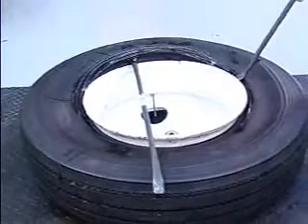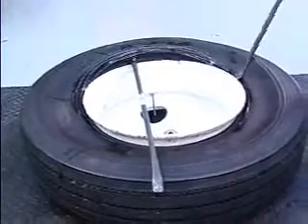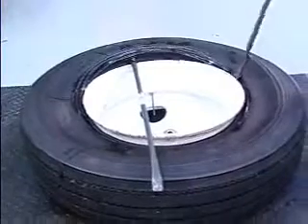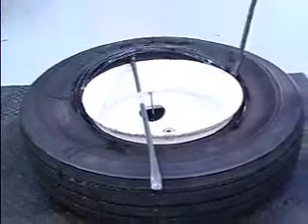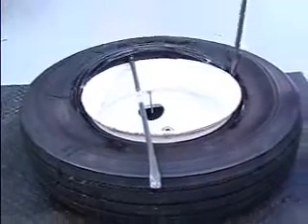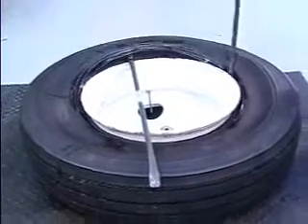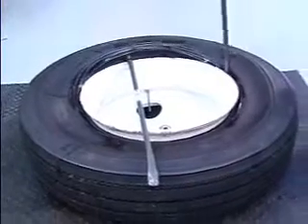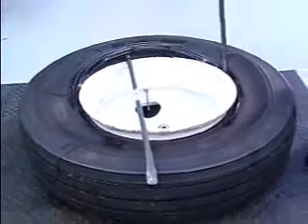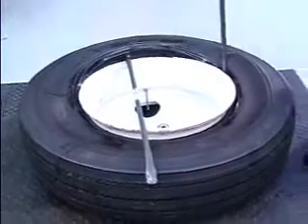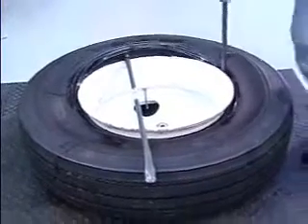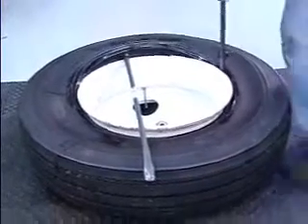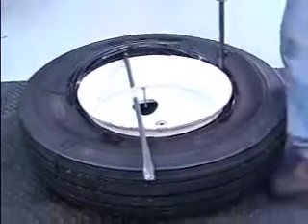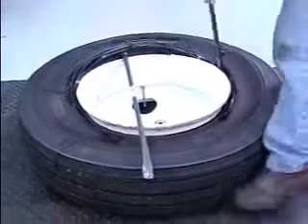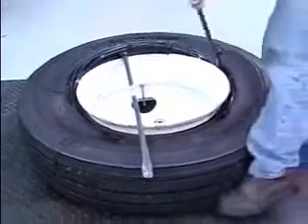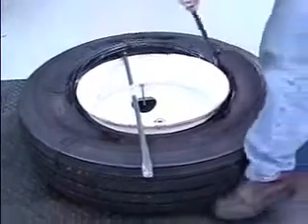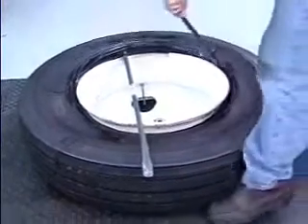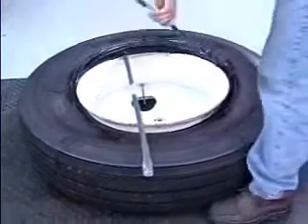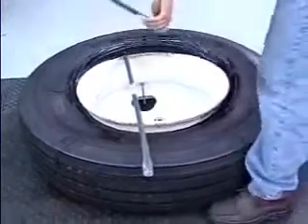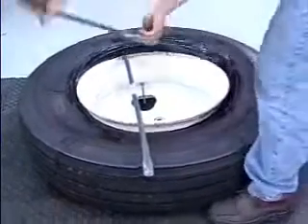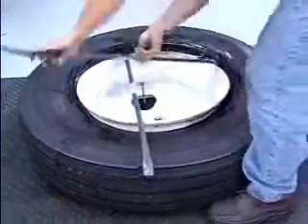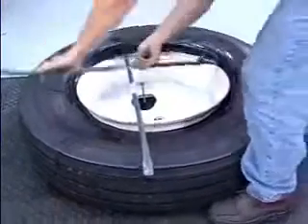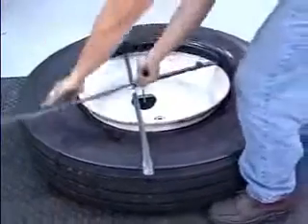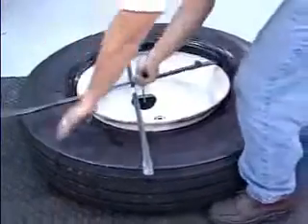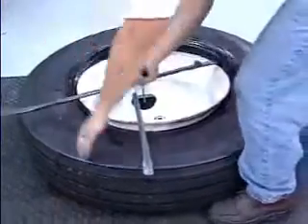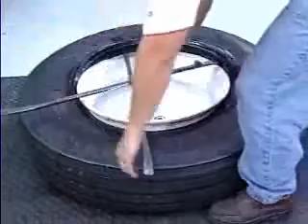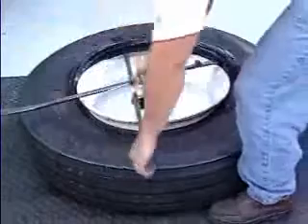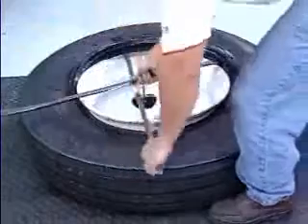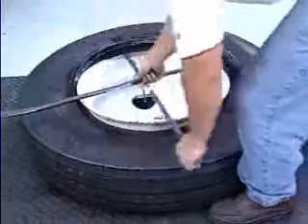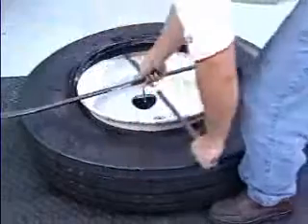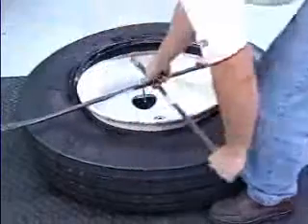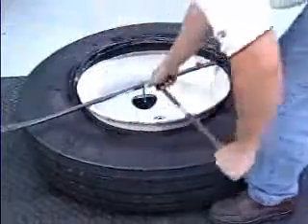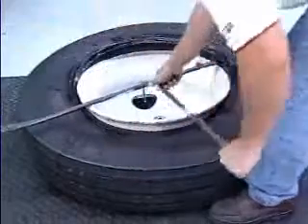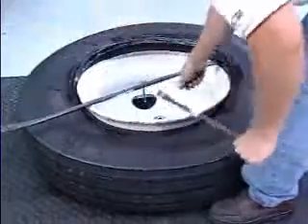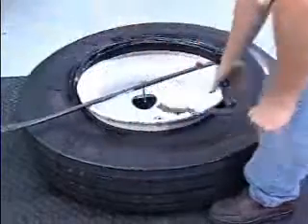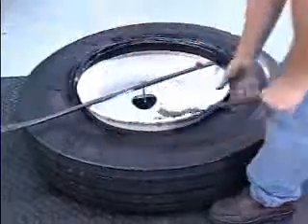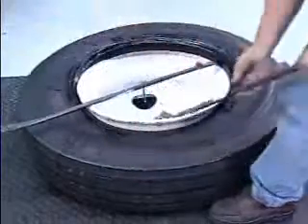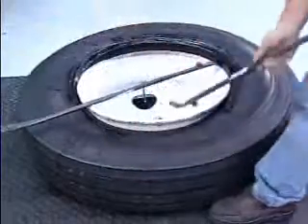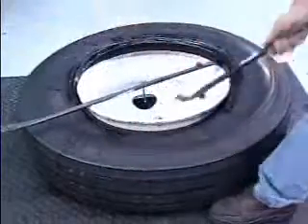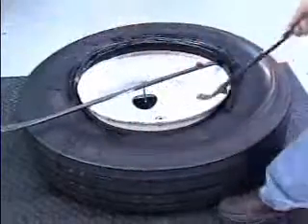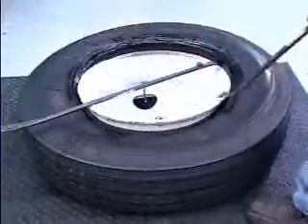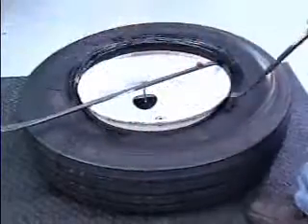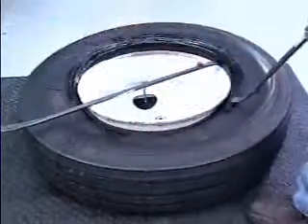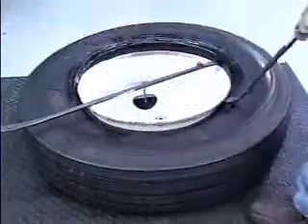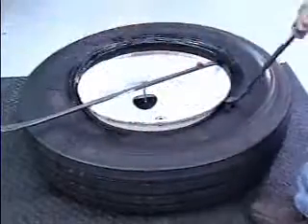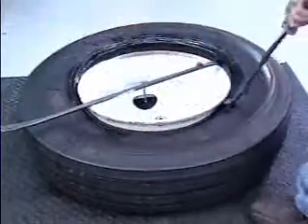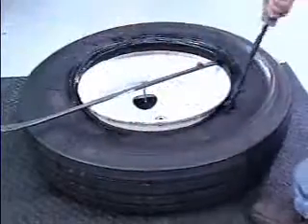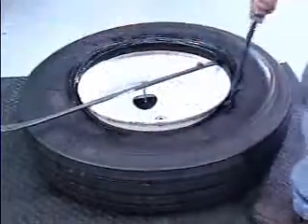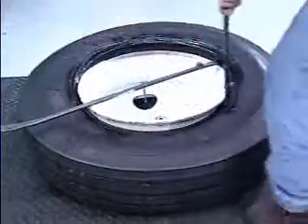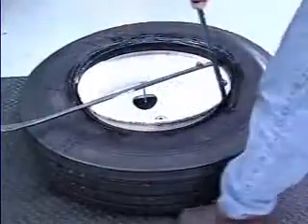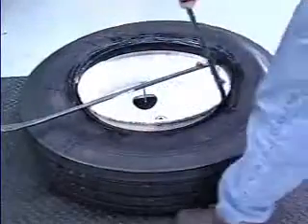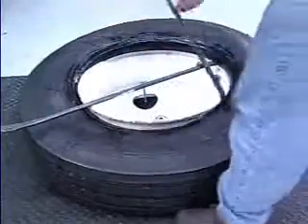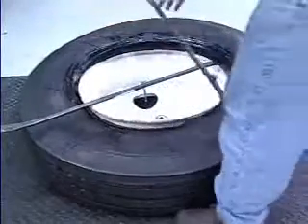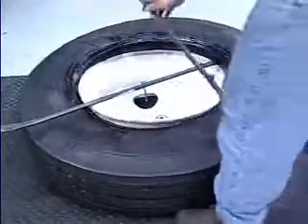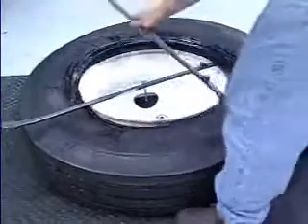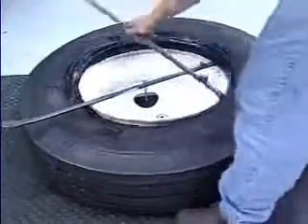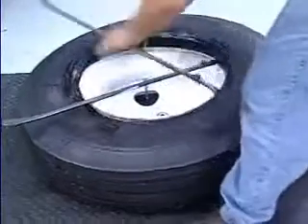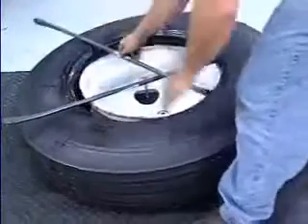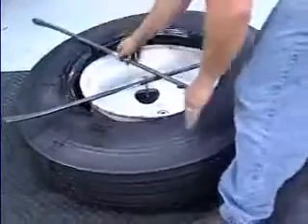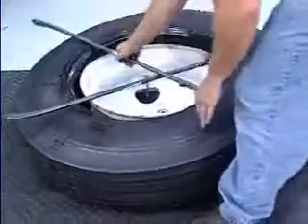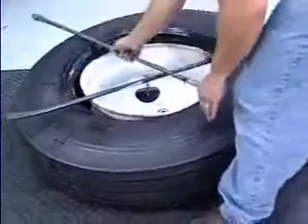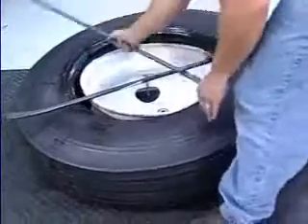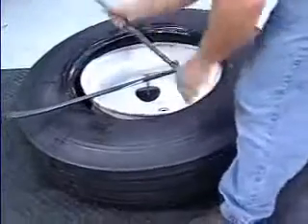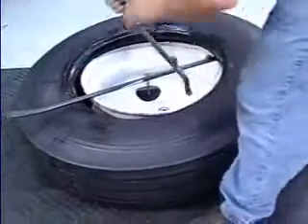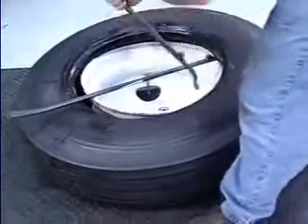Remove the second tire iron and continue this procedure, alternating irons, until the top bead is completely free of the rim.